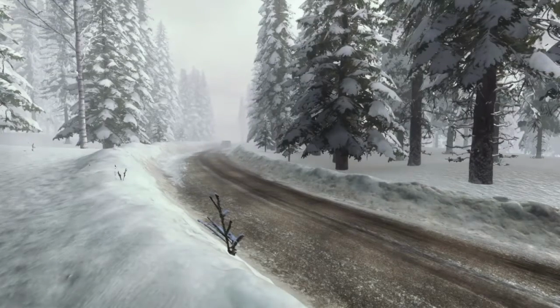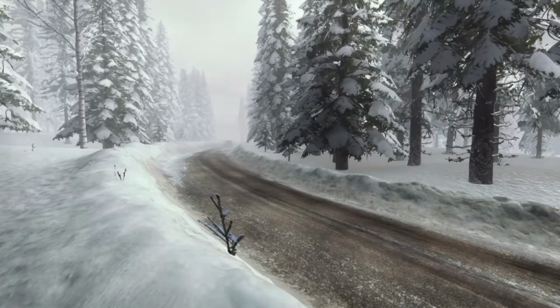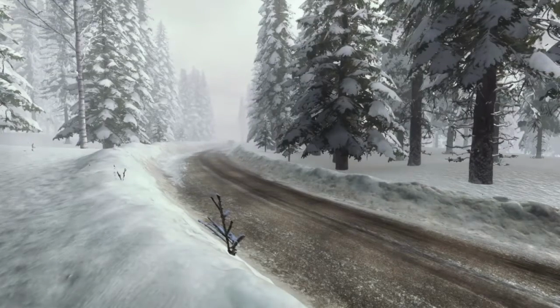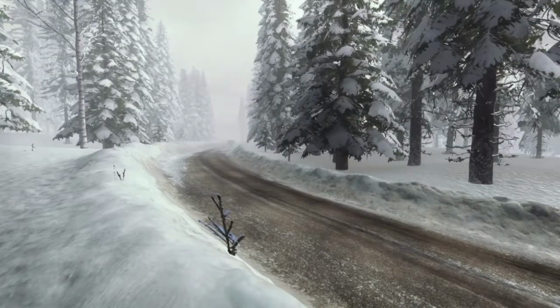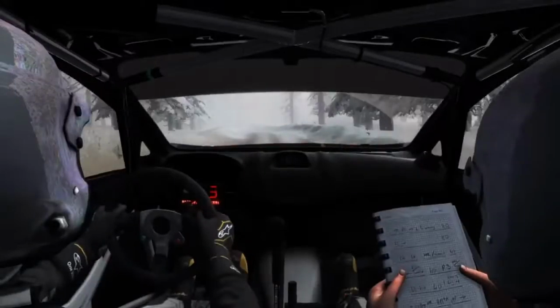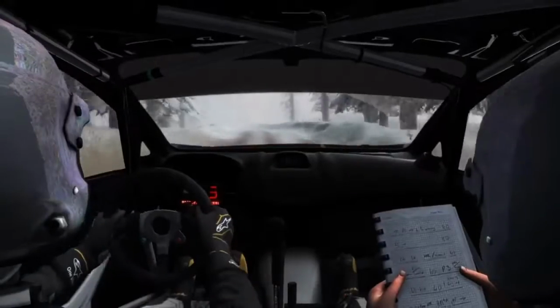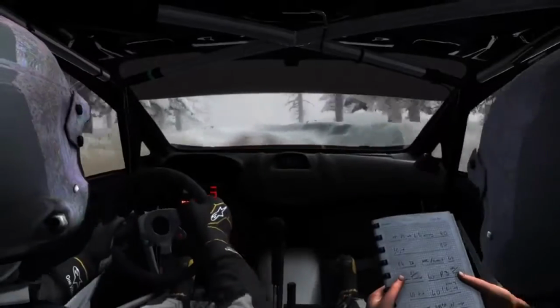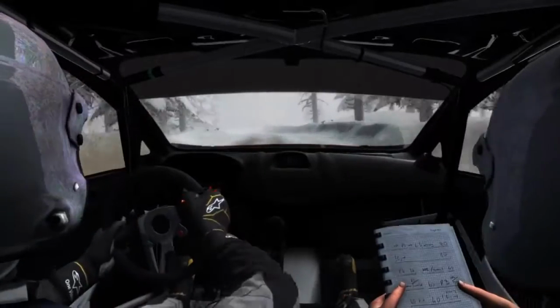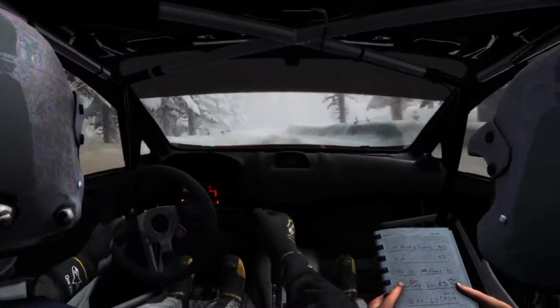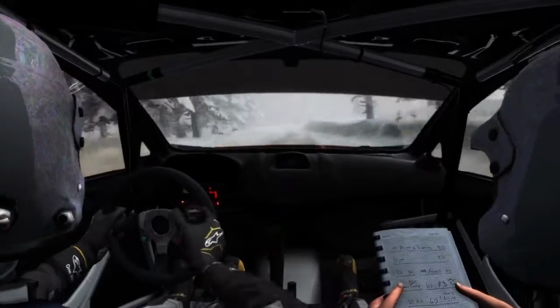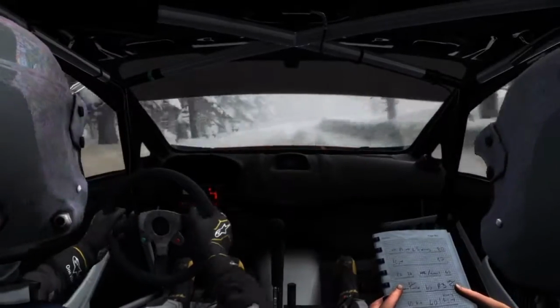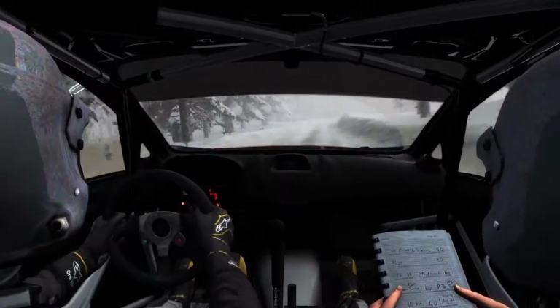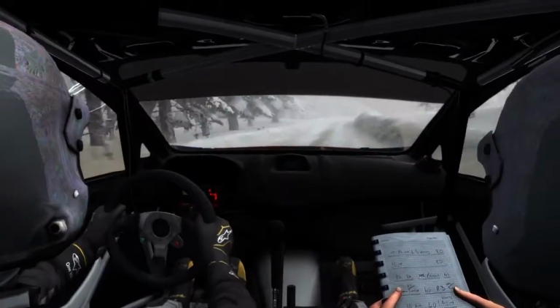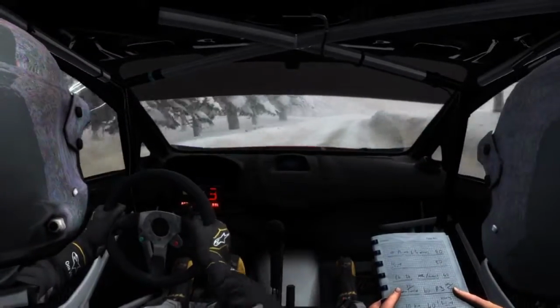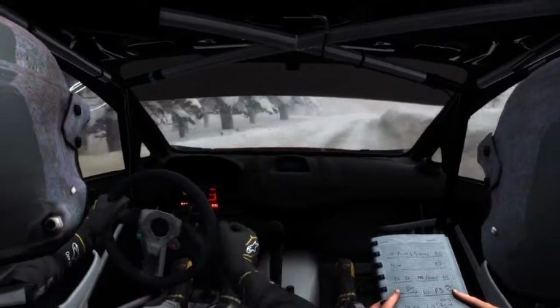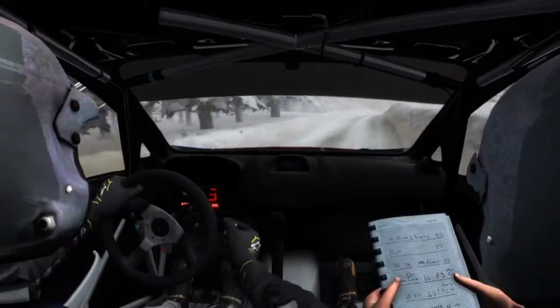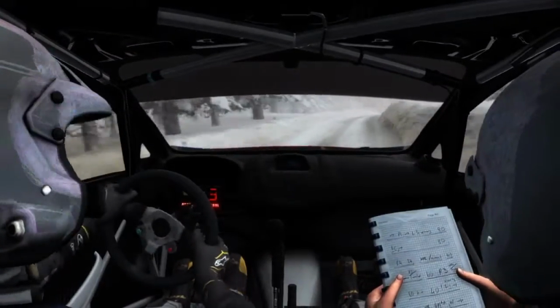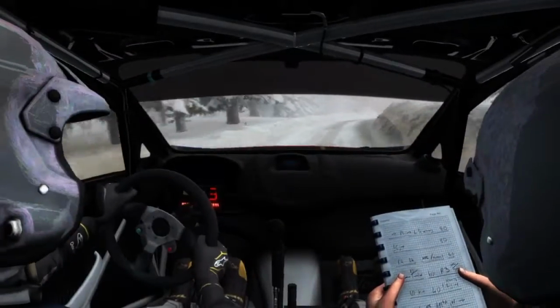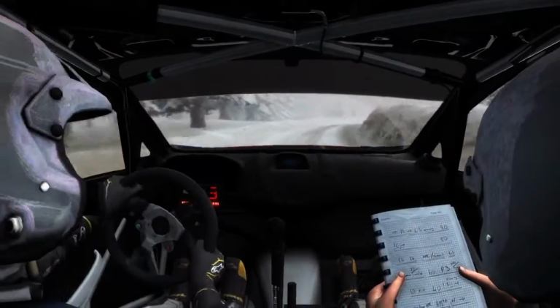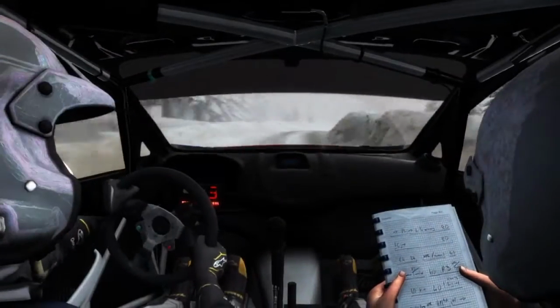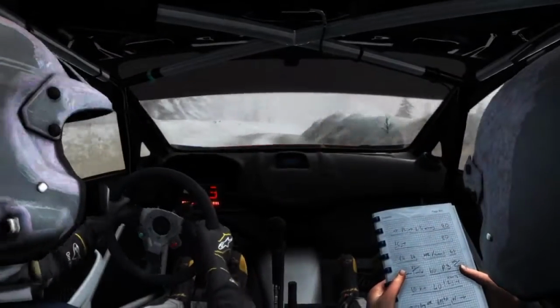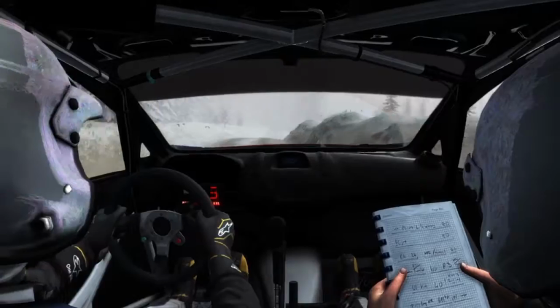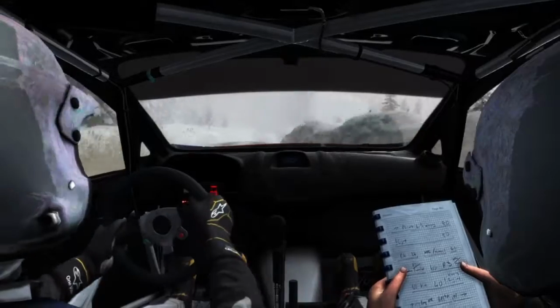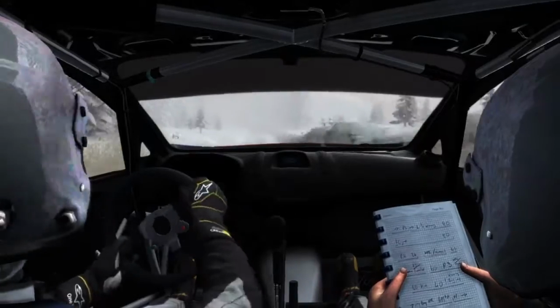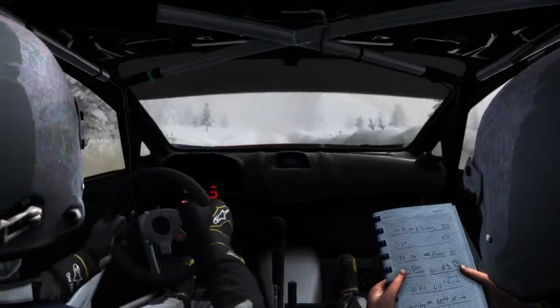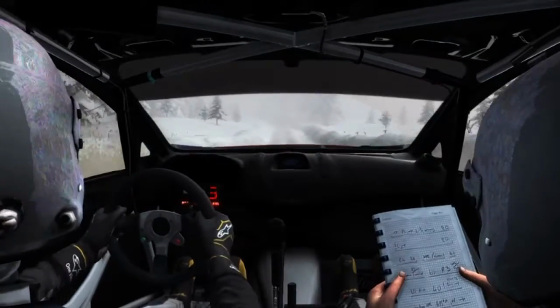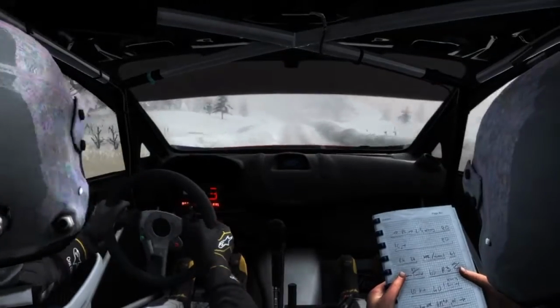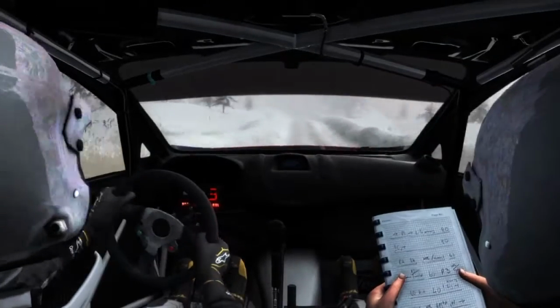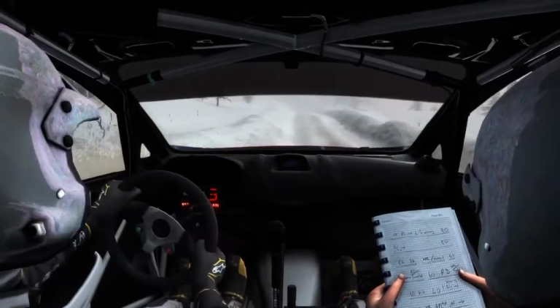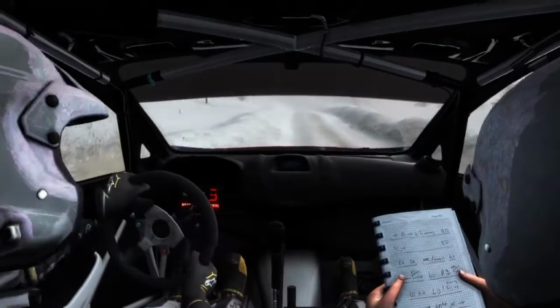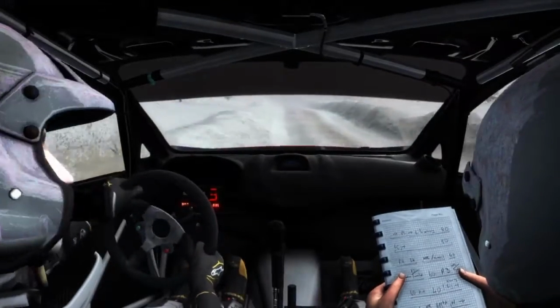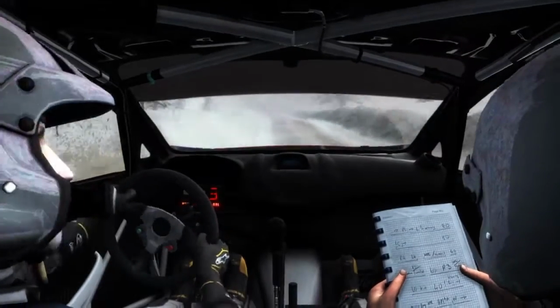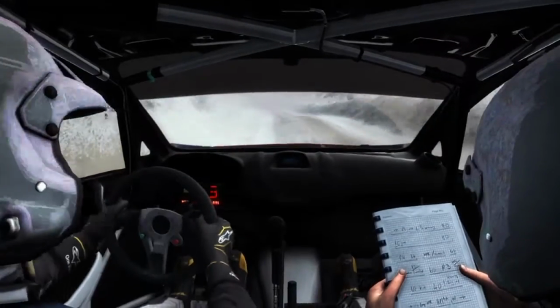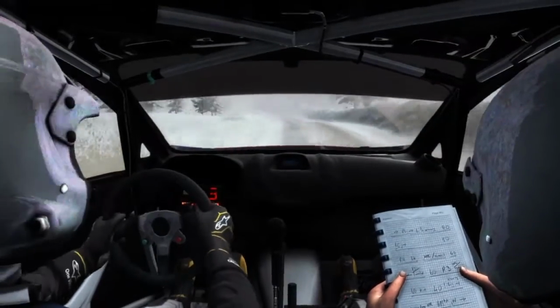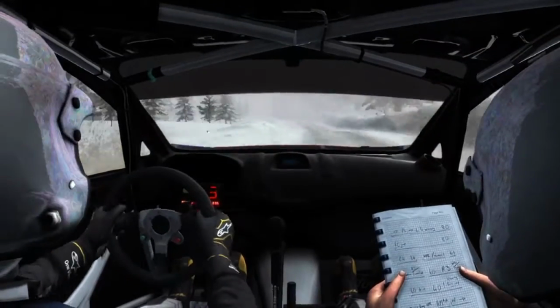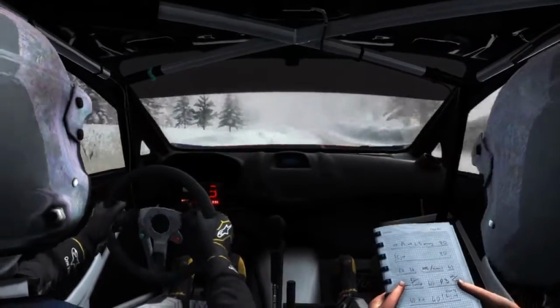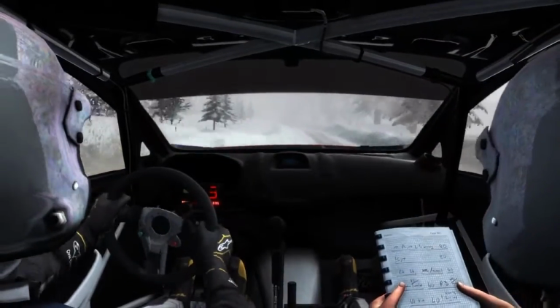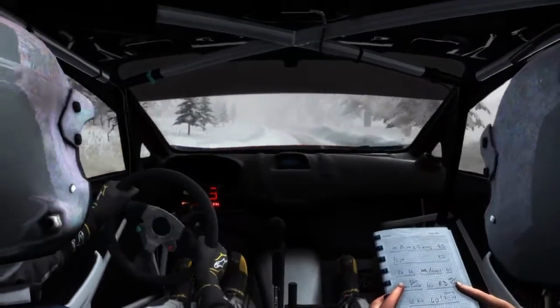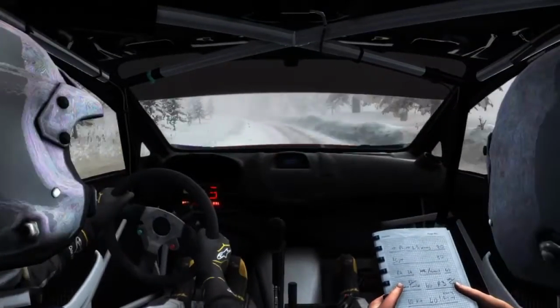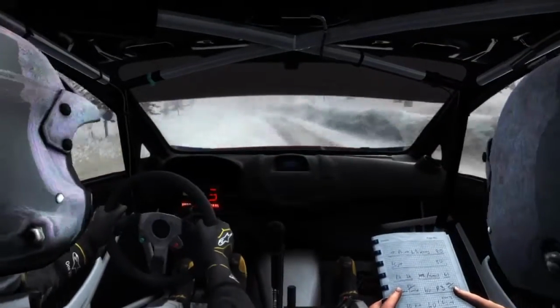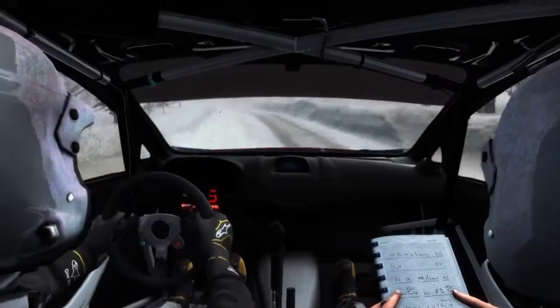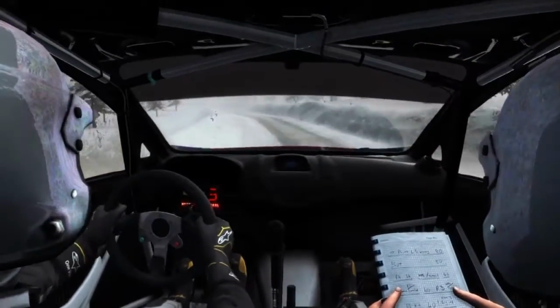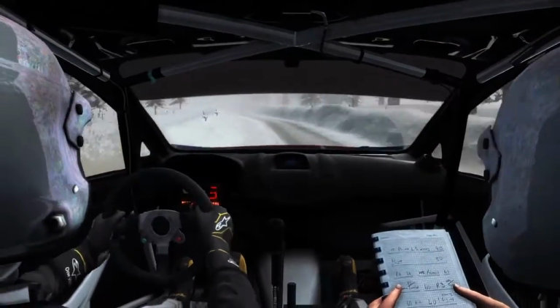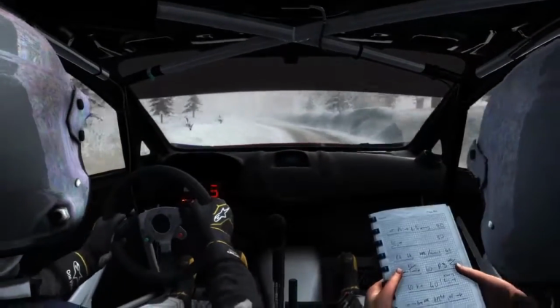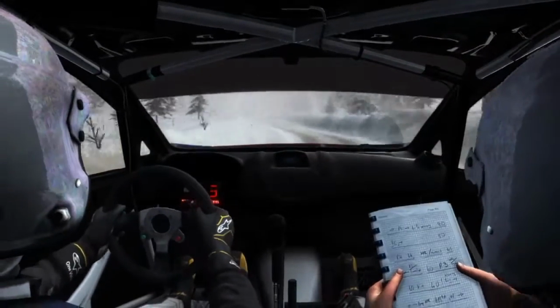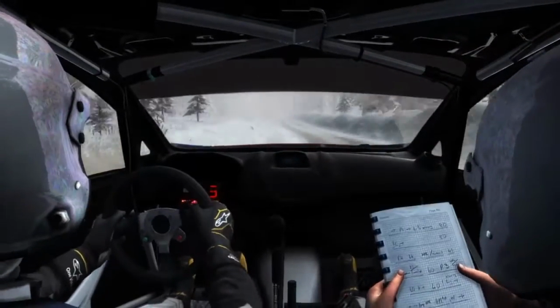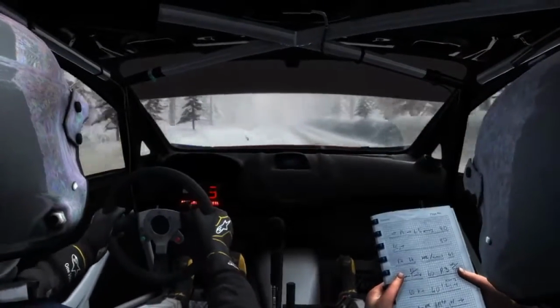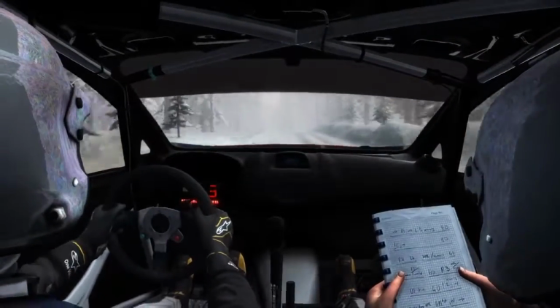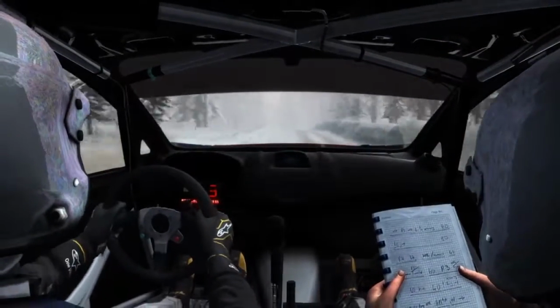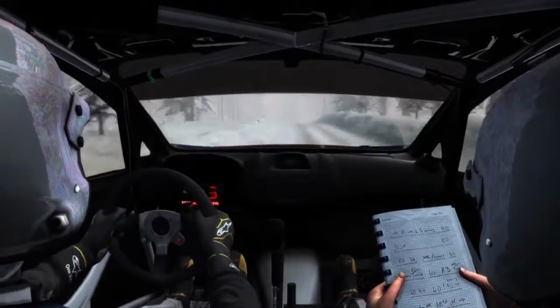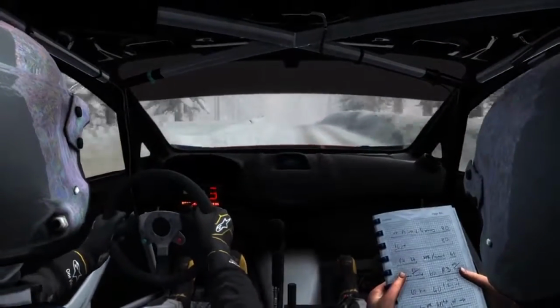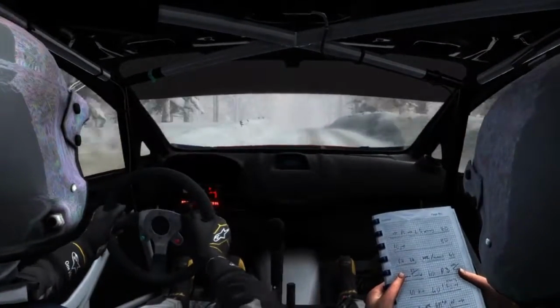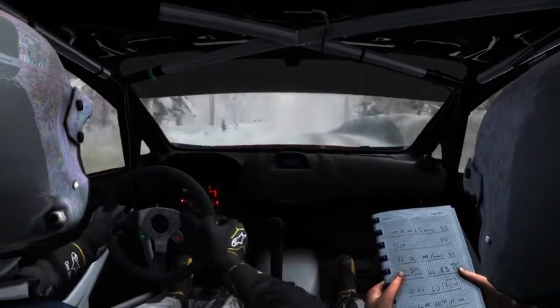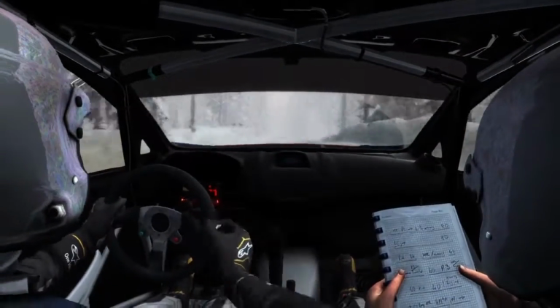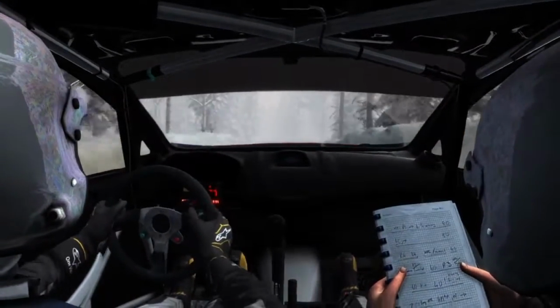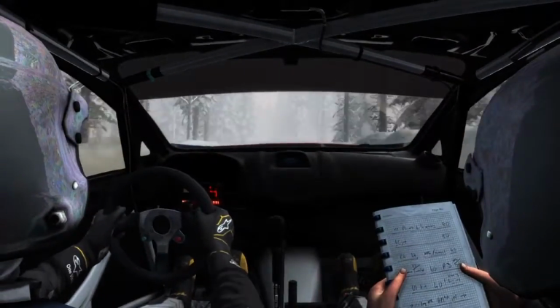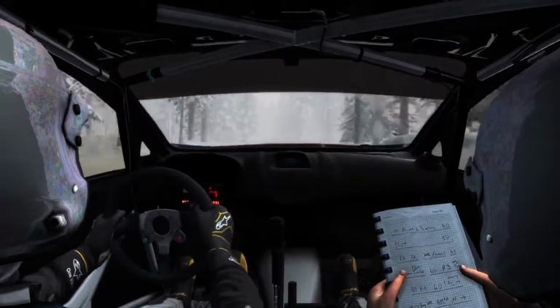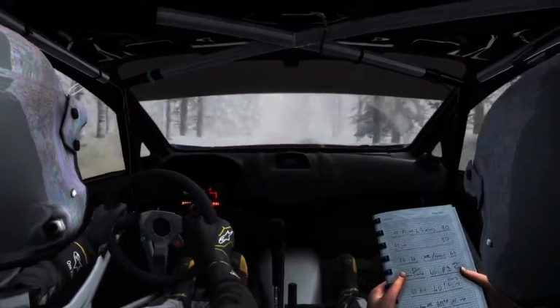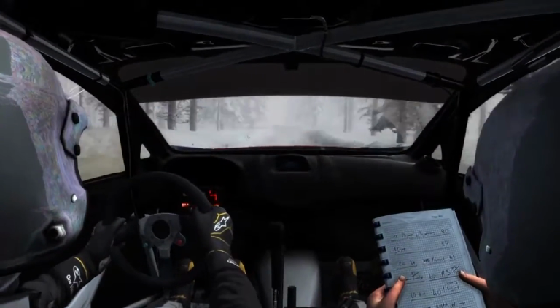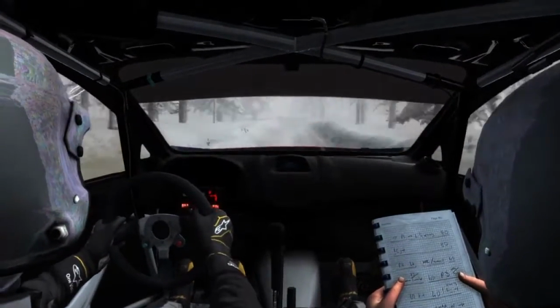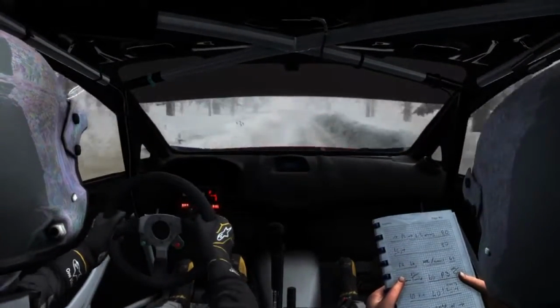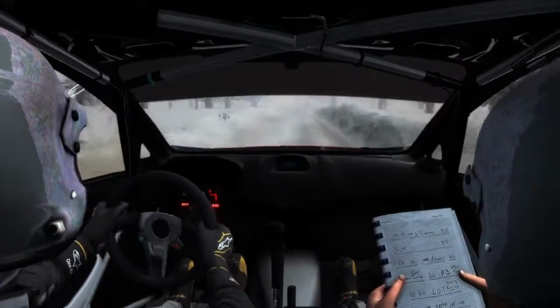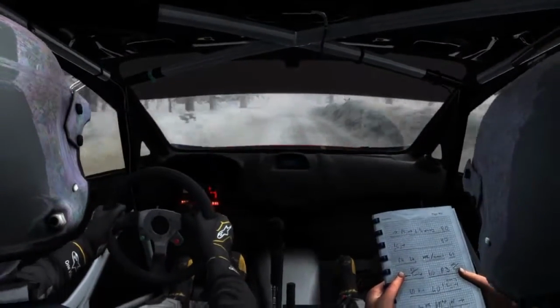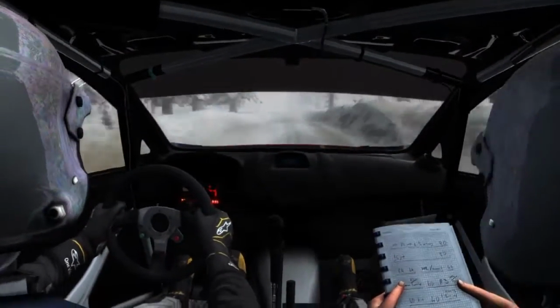Press 60 over bump, left 5, press 60 over small crest, keep left 5, press, into right 2, meter hold.